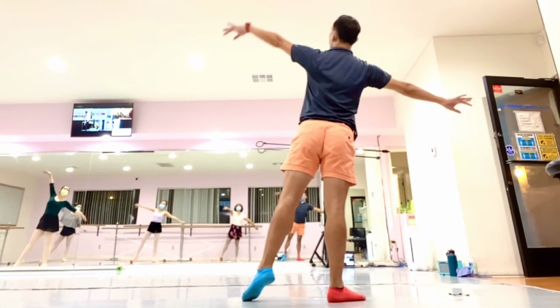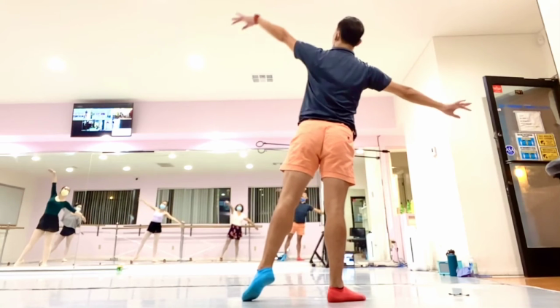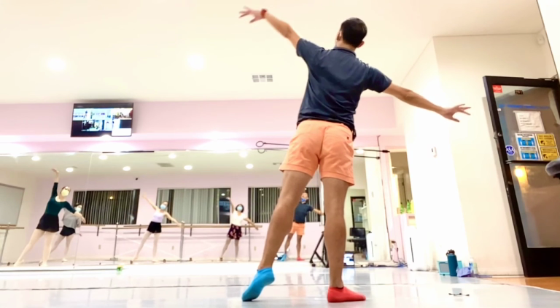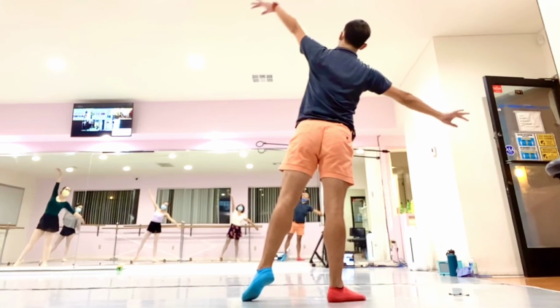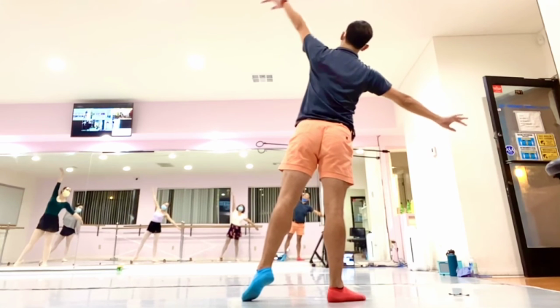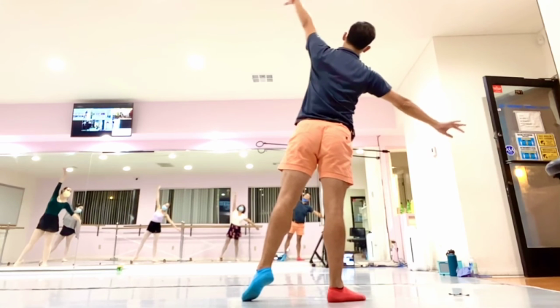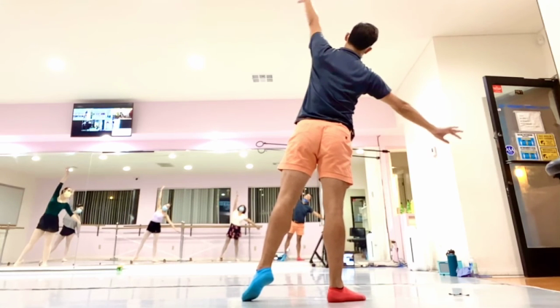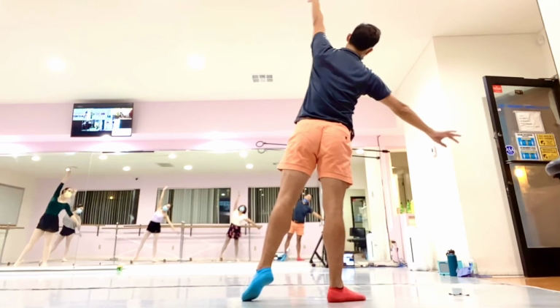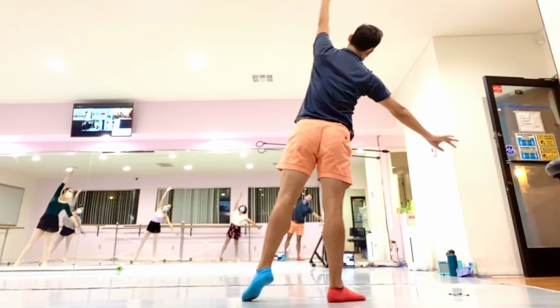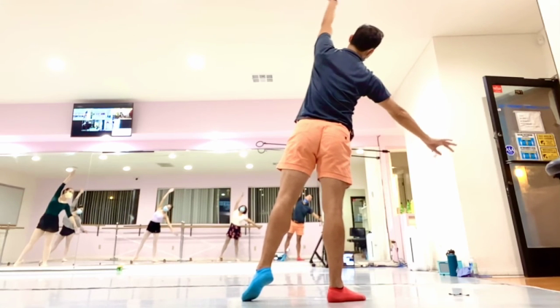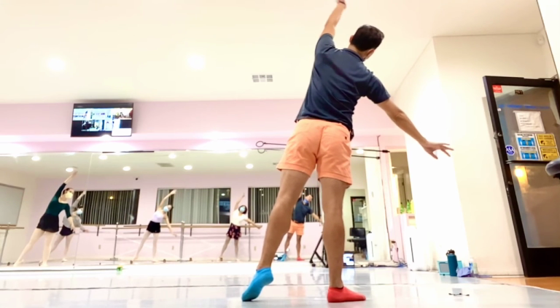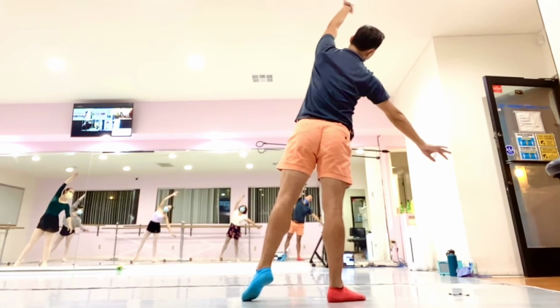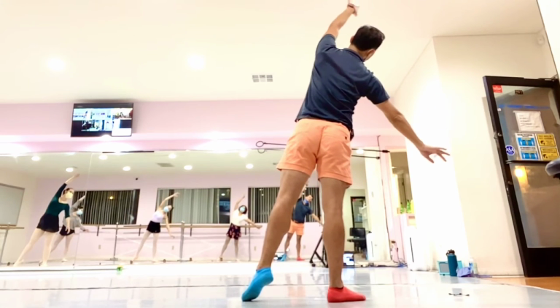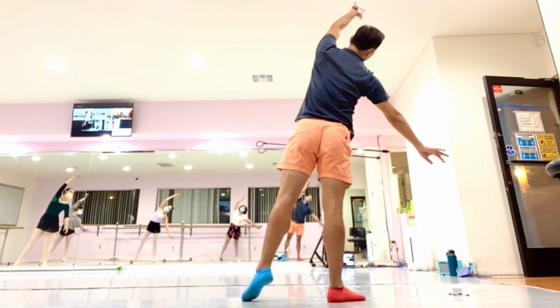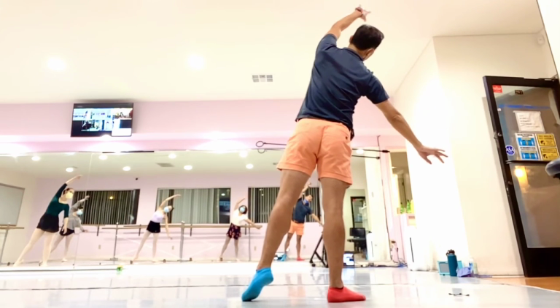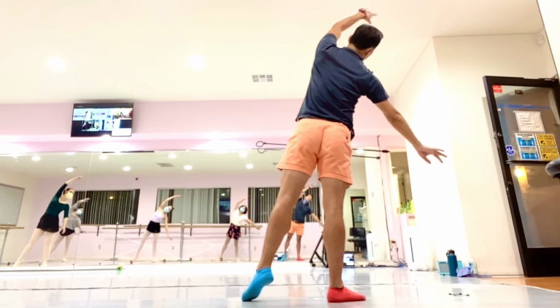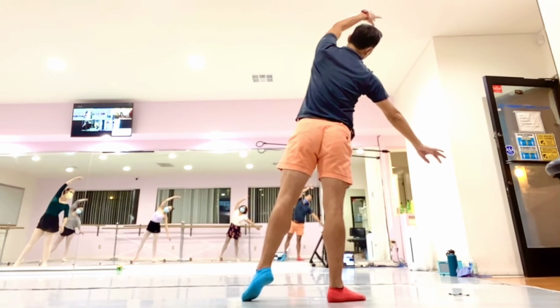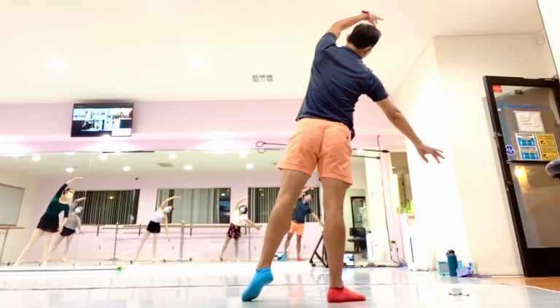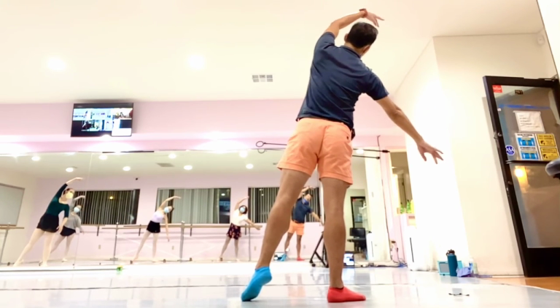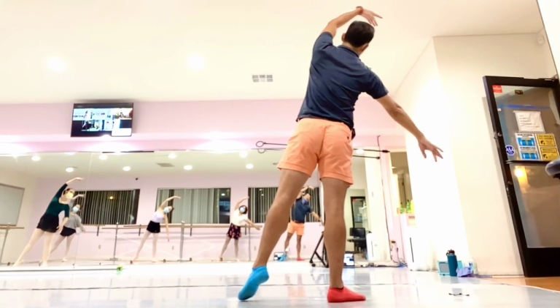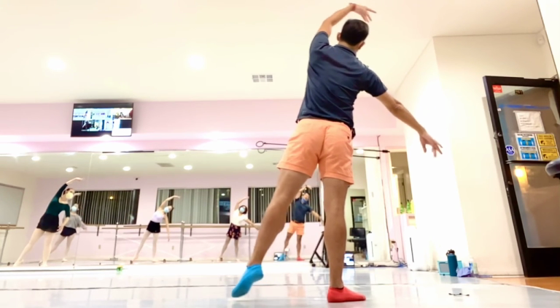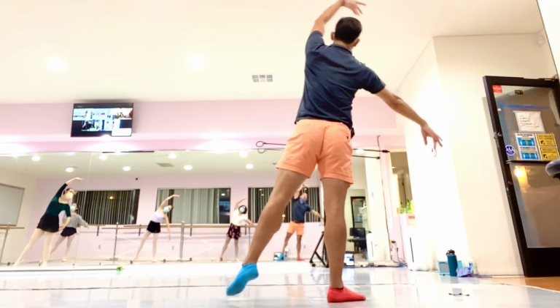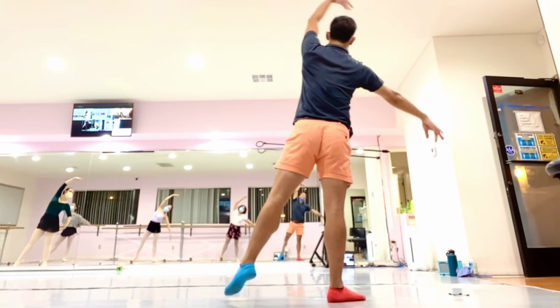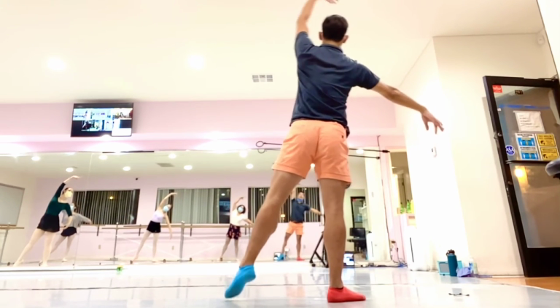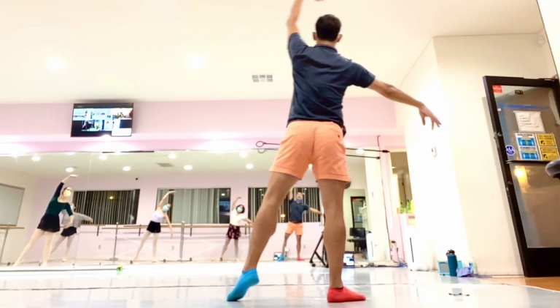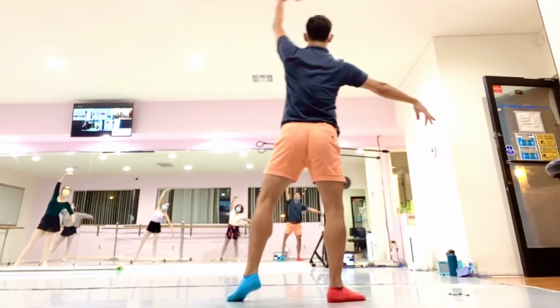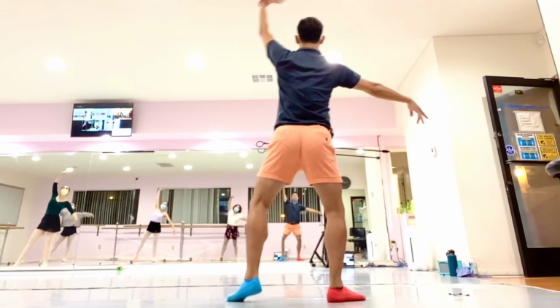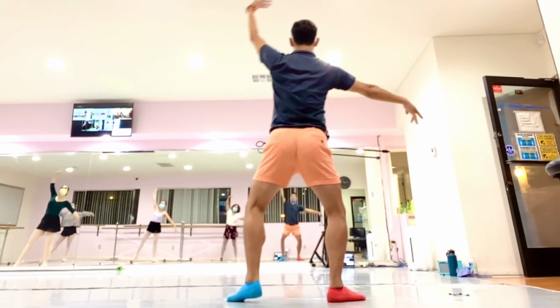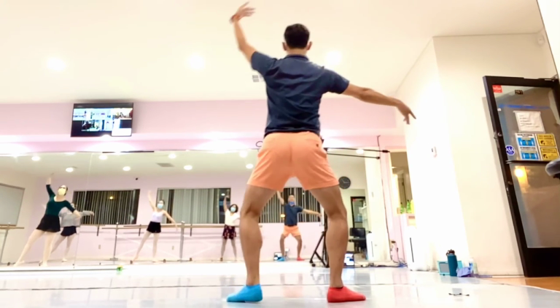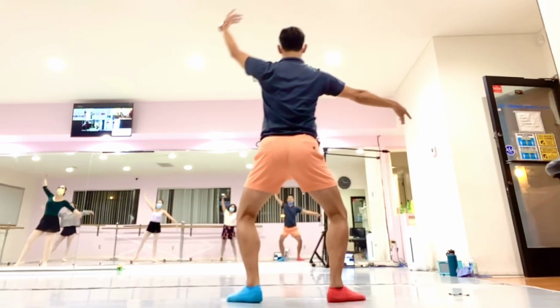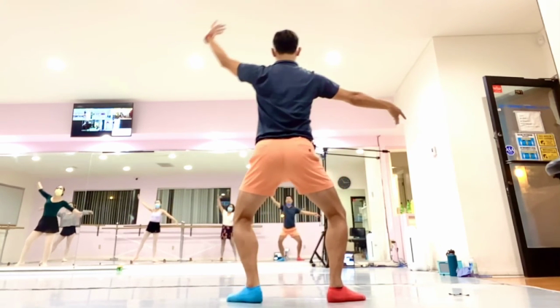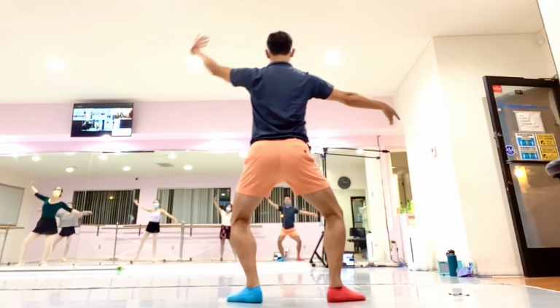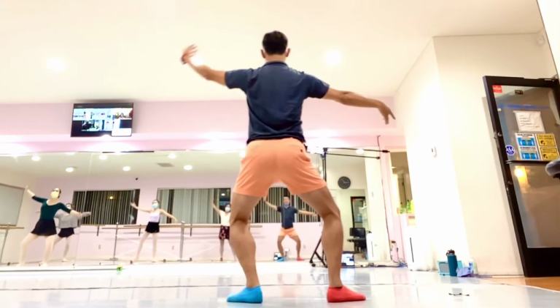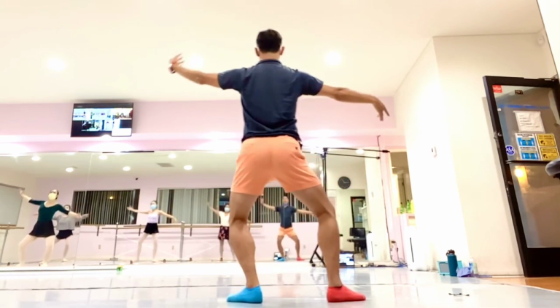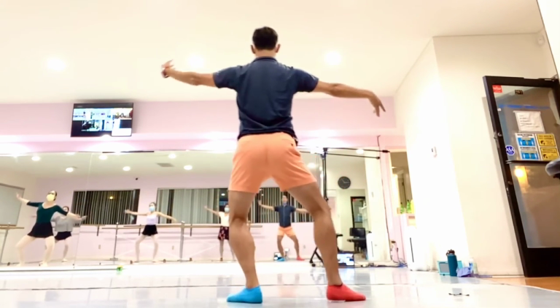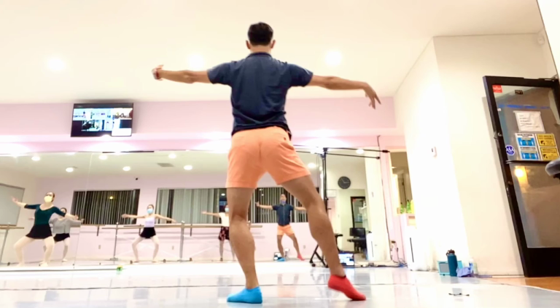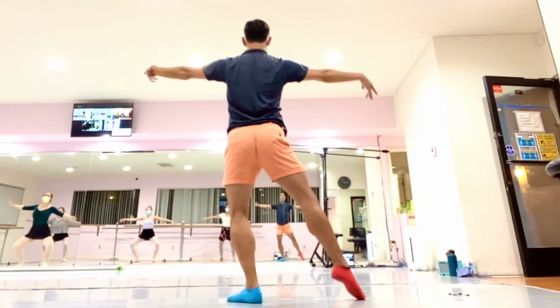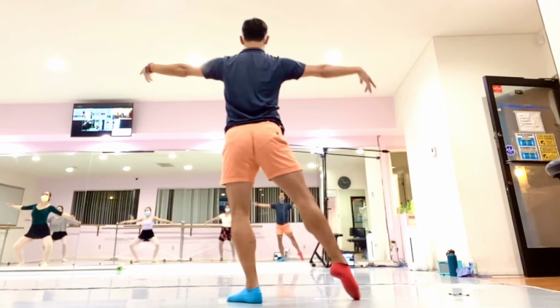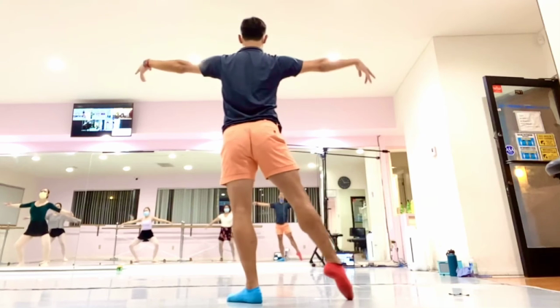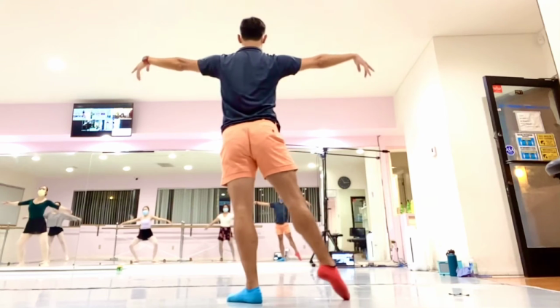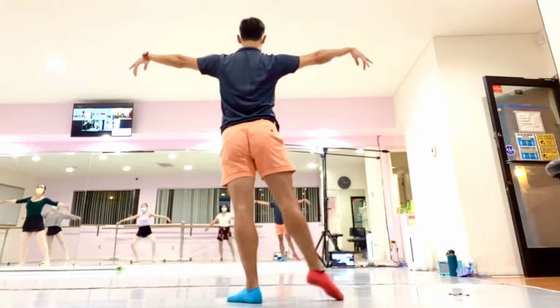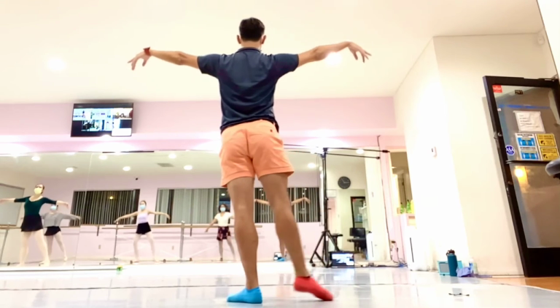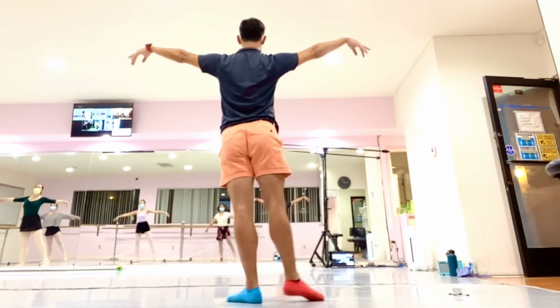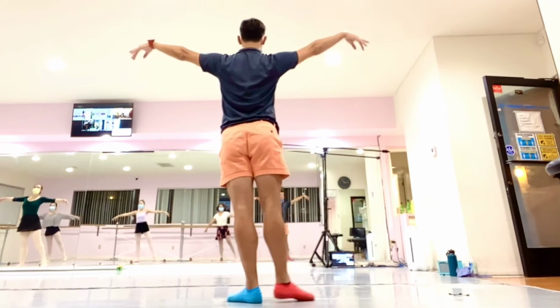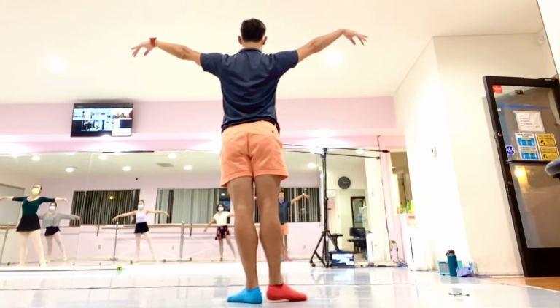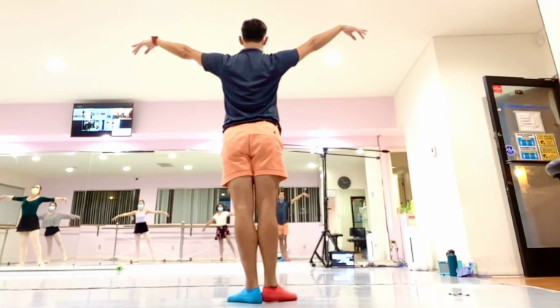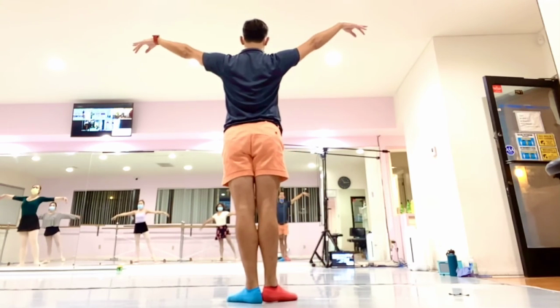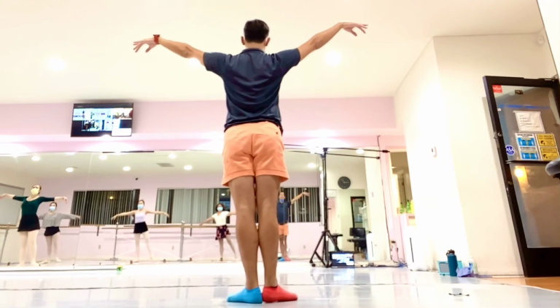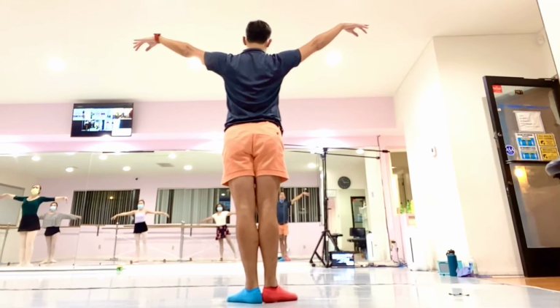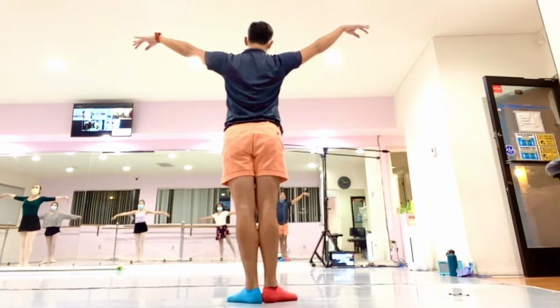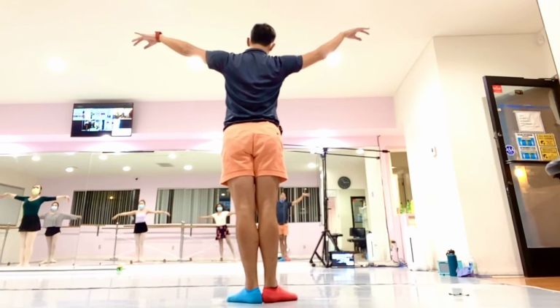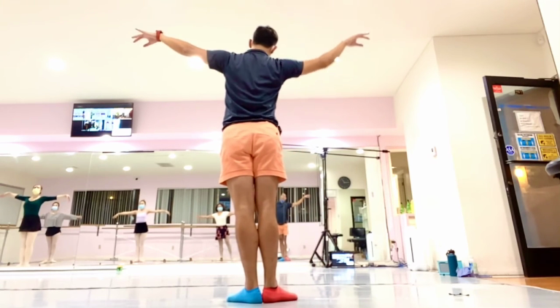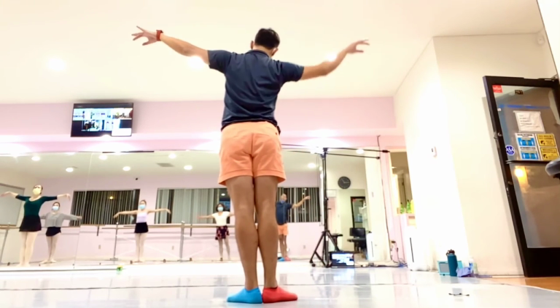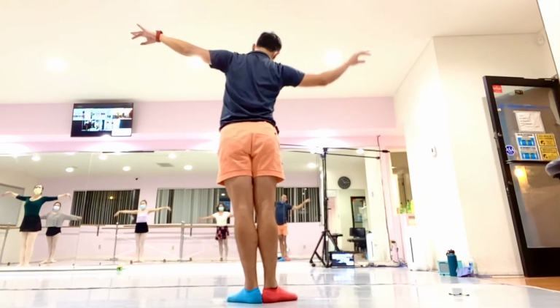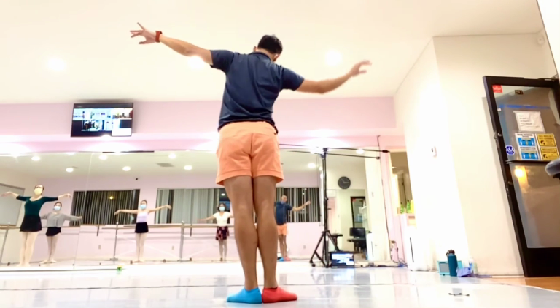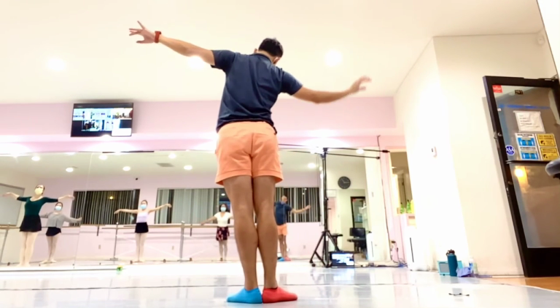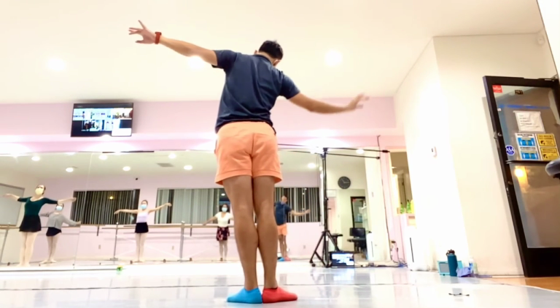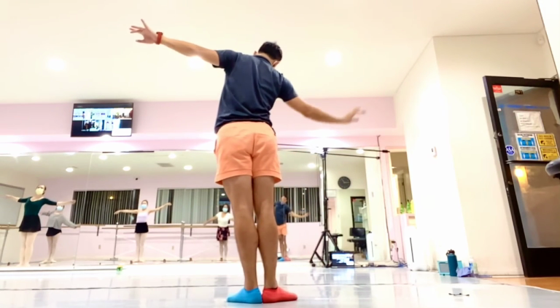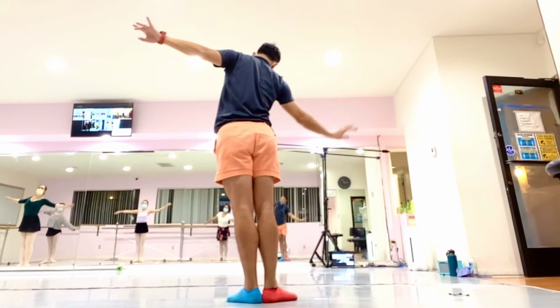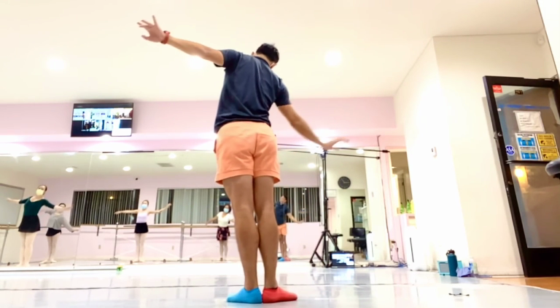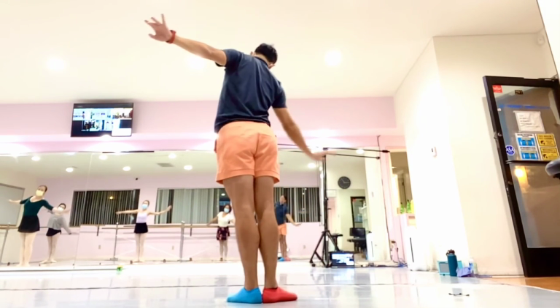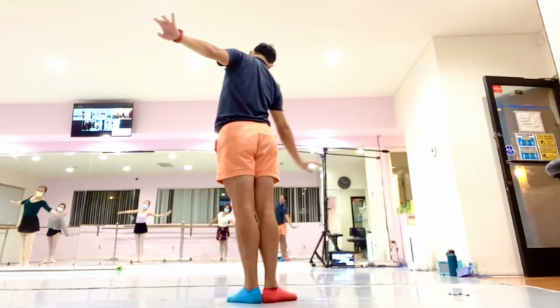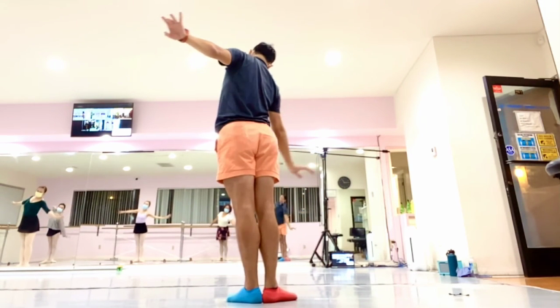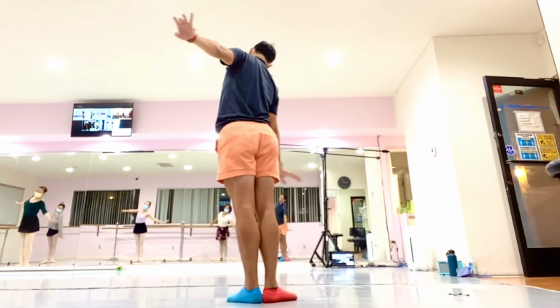One. Open arm. Plié. Back to the first. Look at the left side. One.